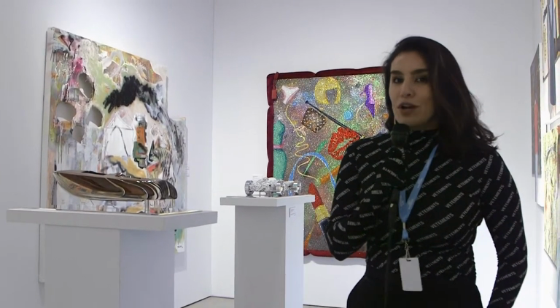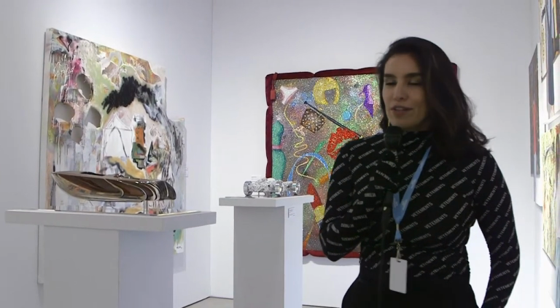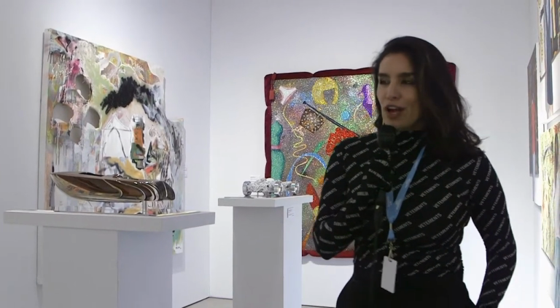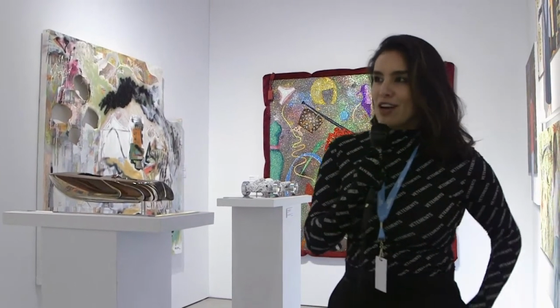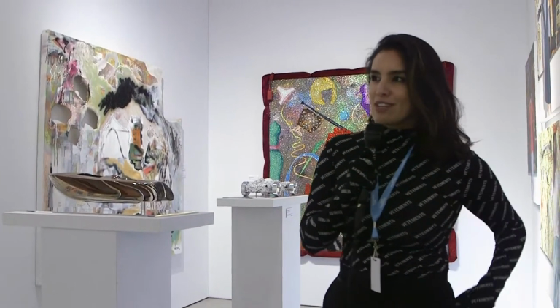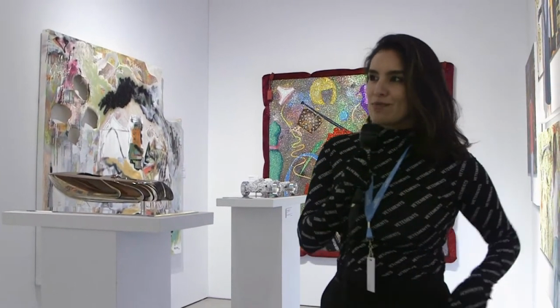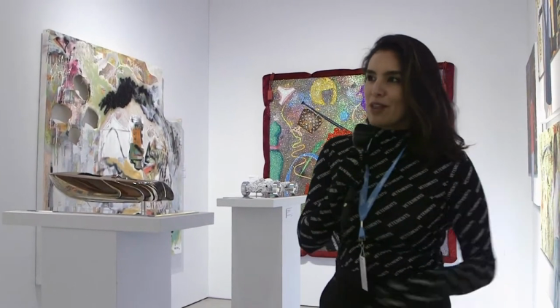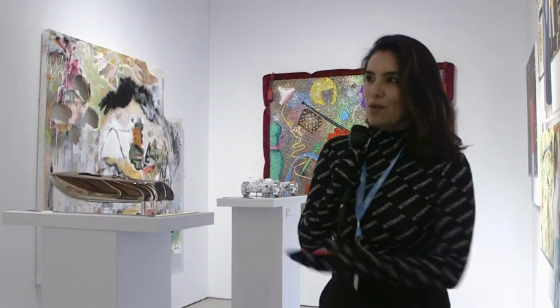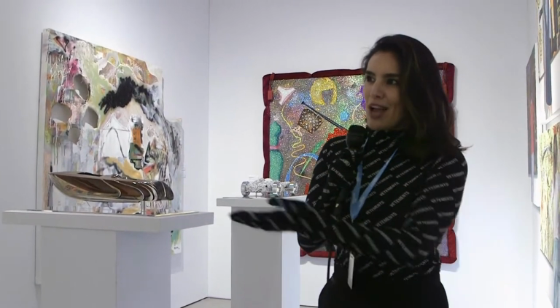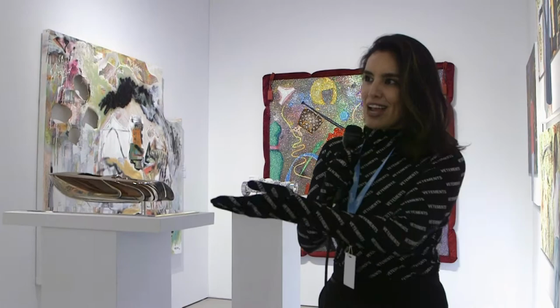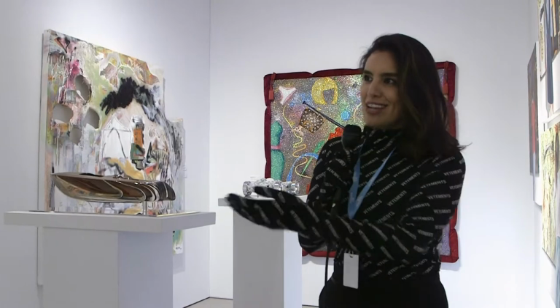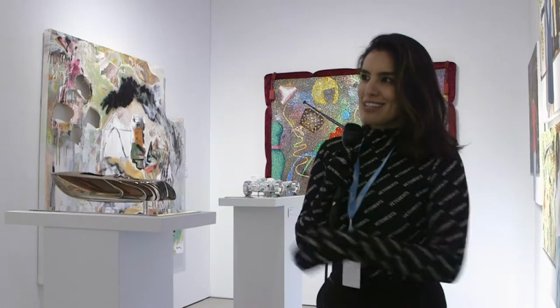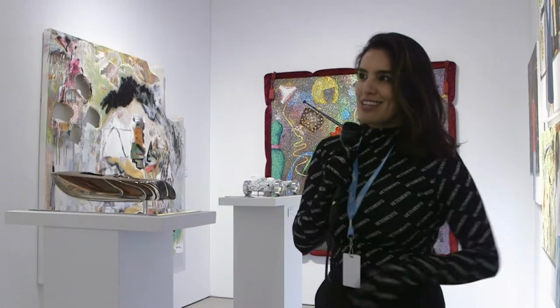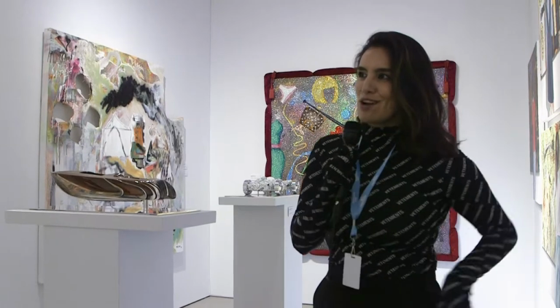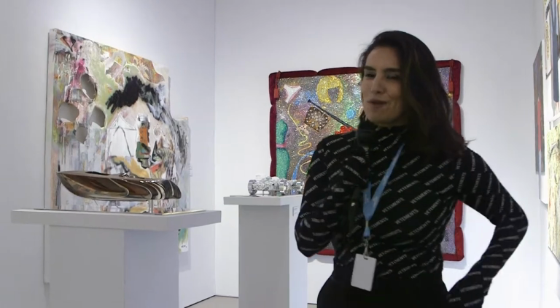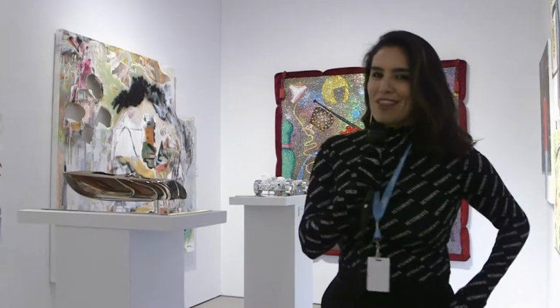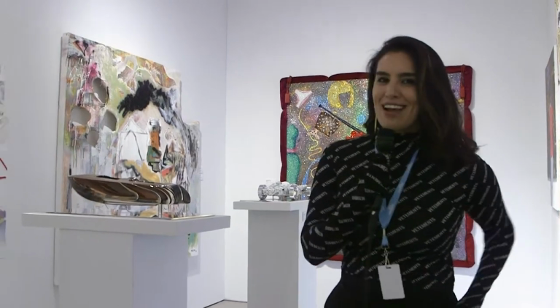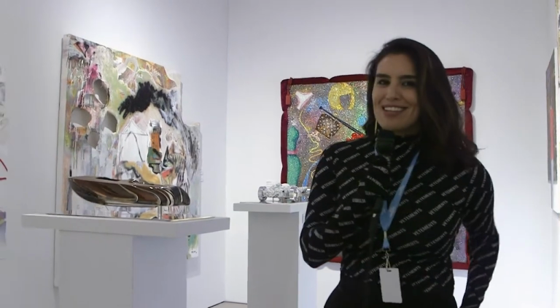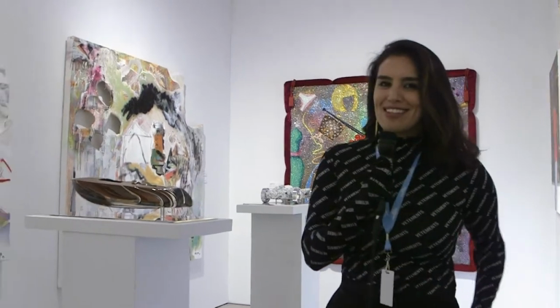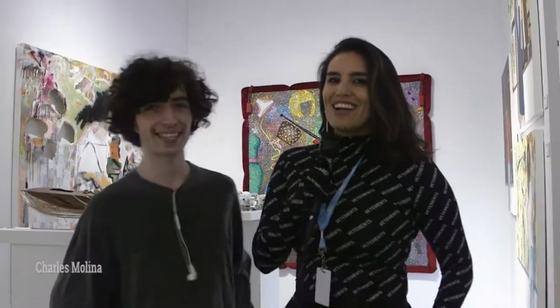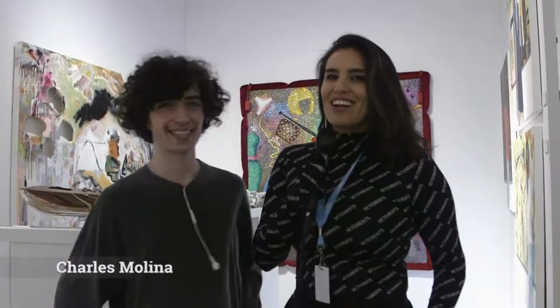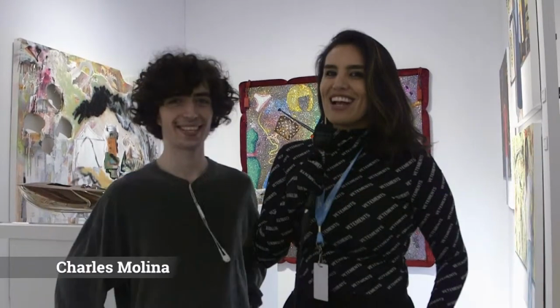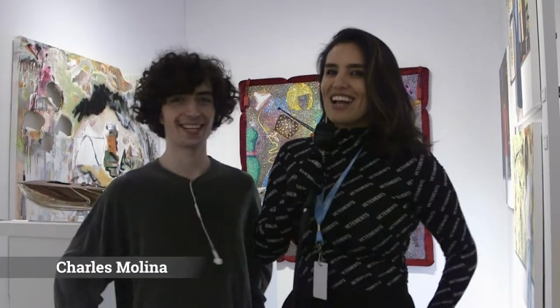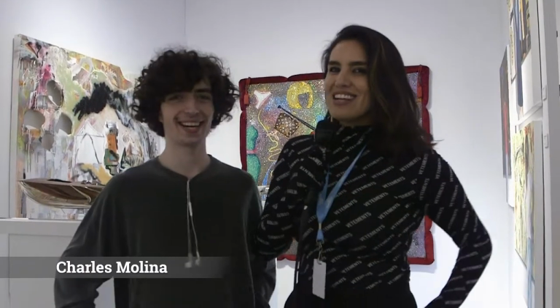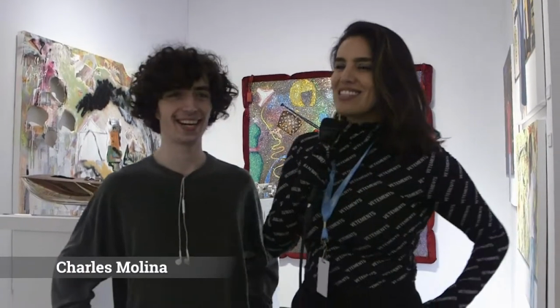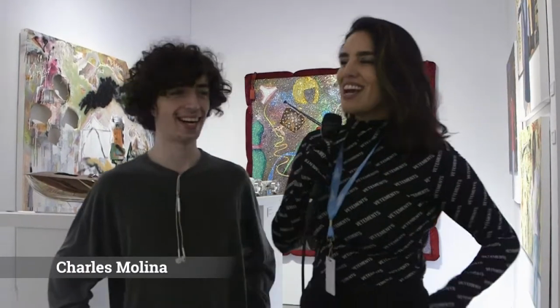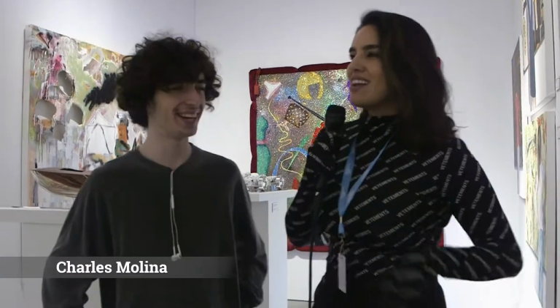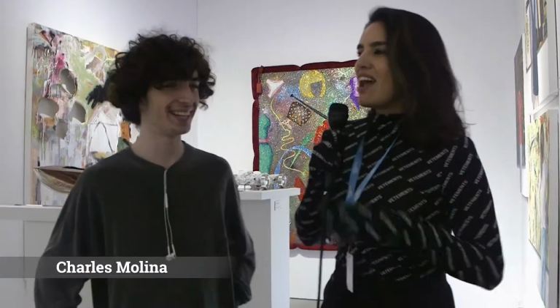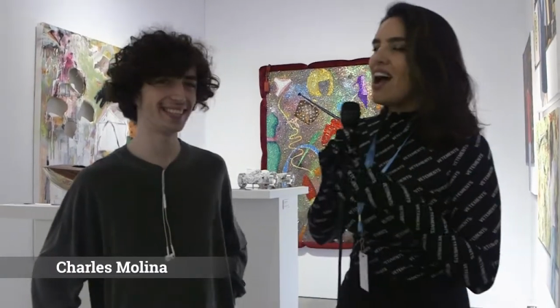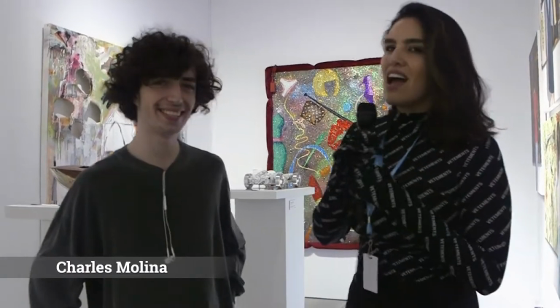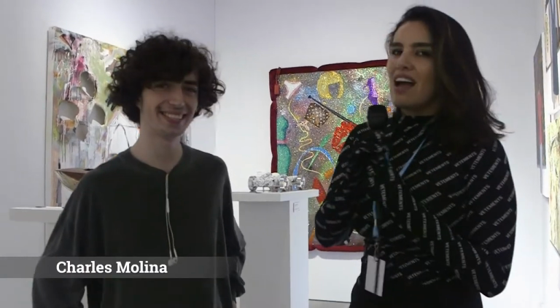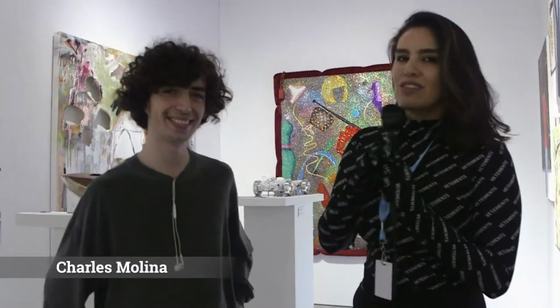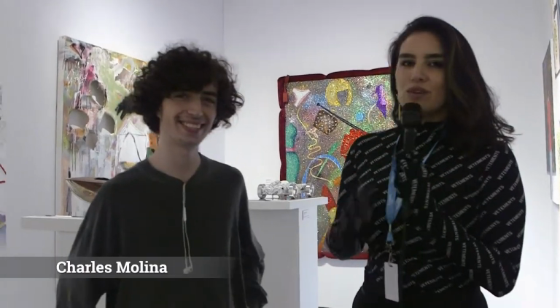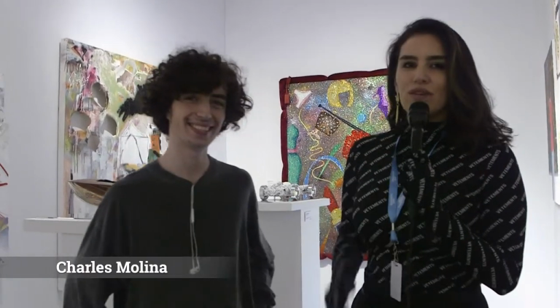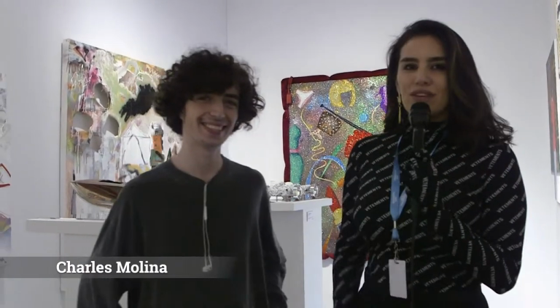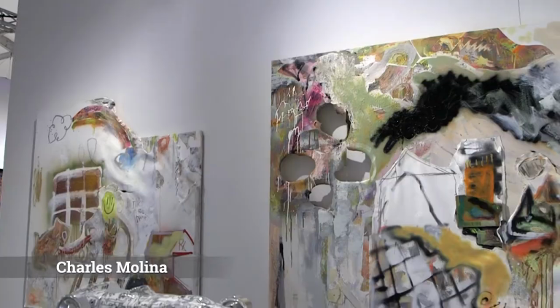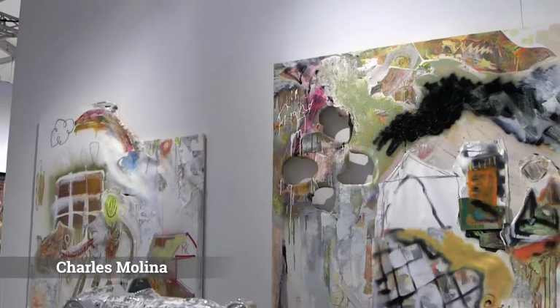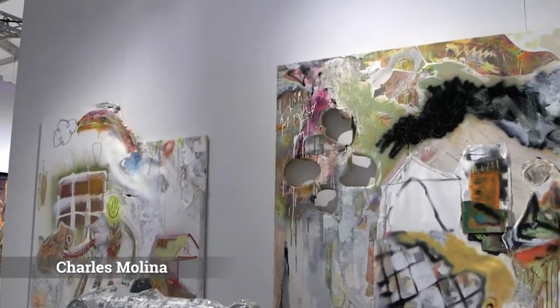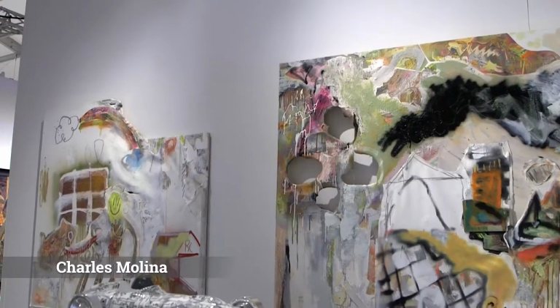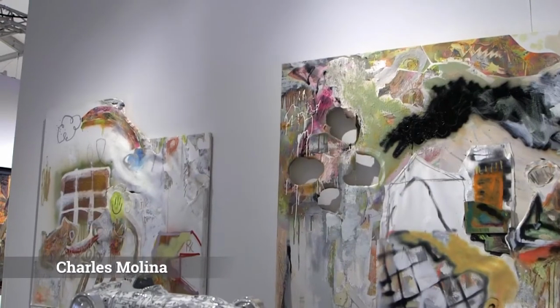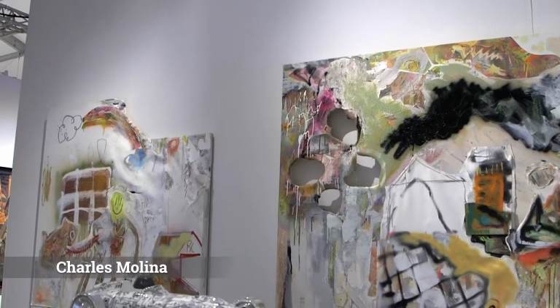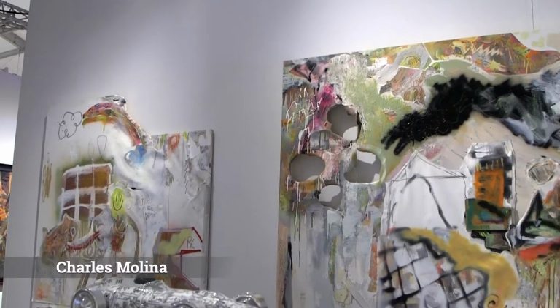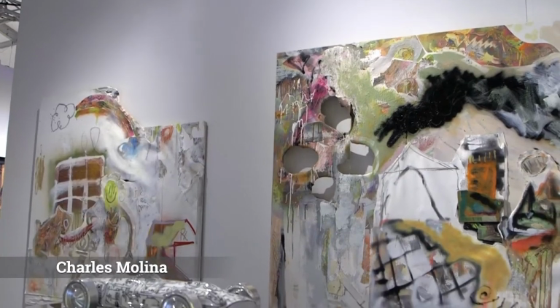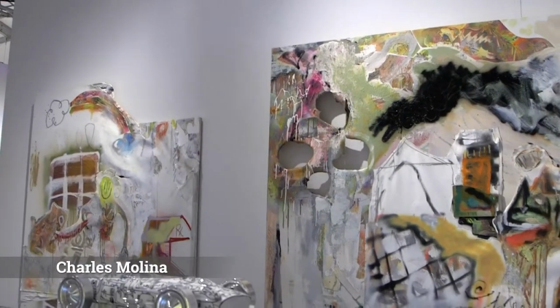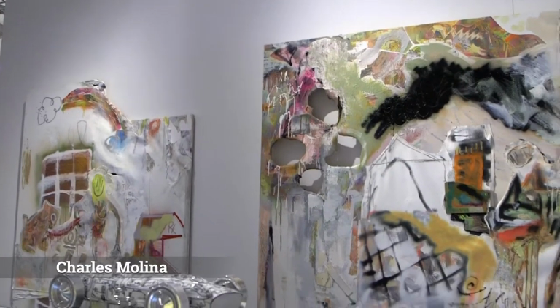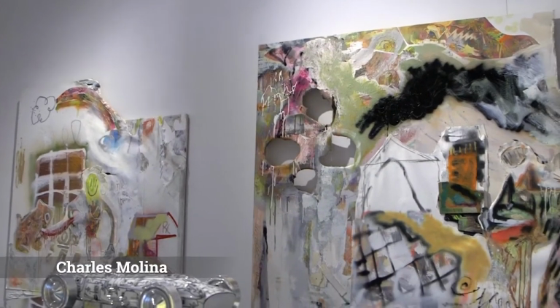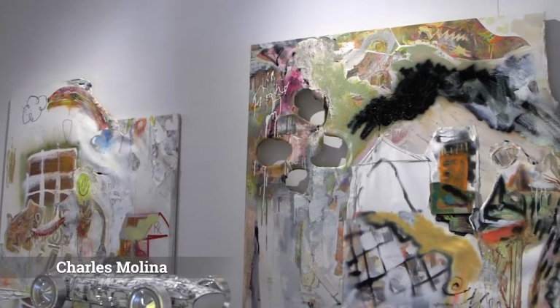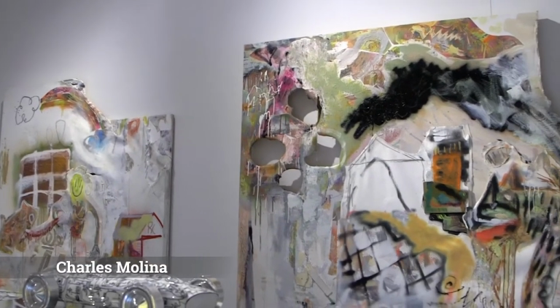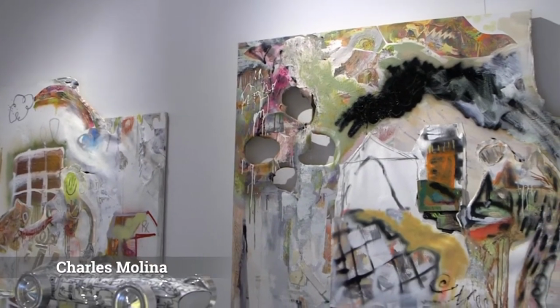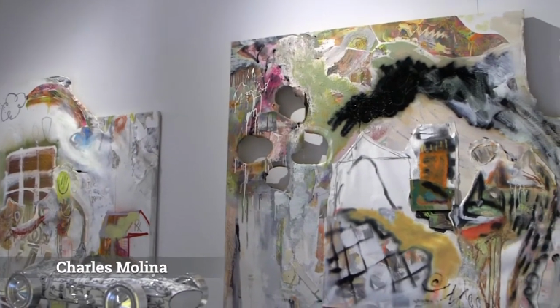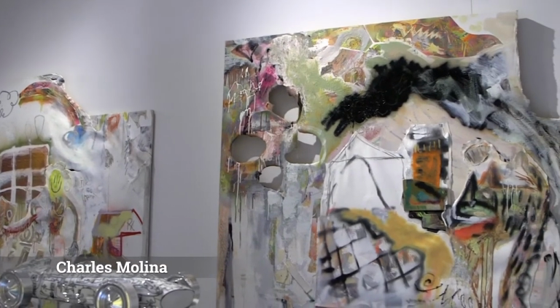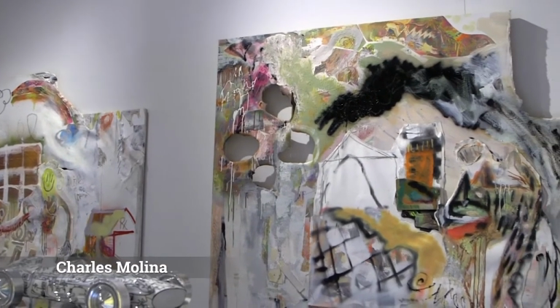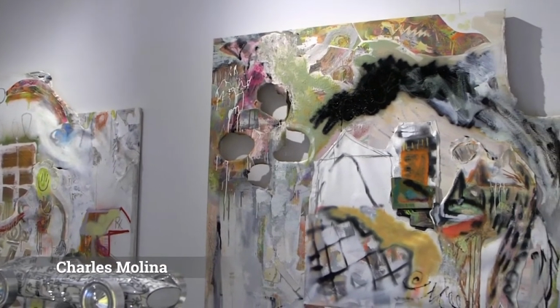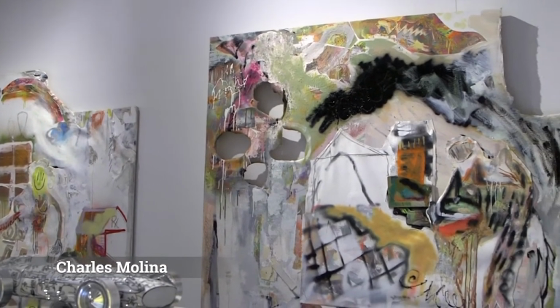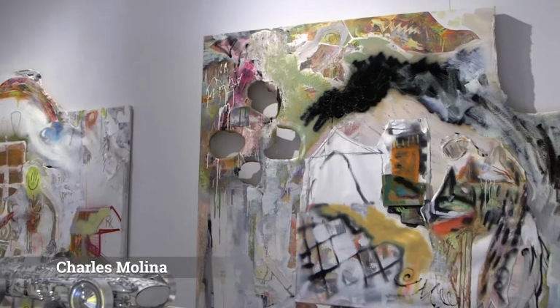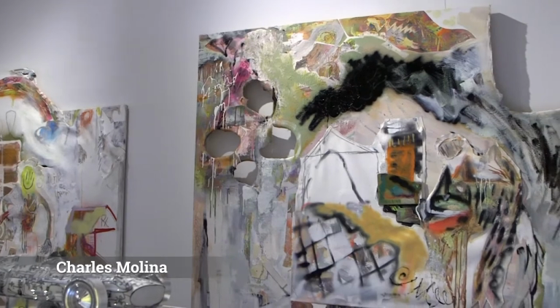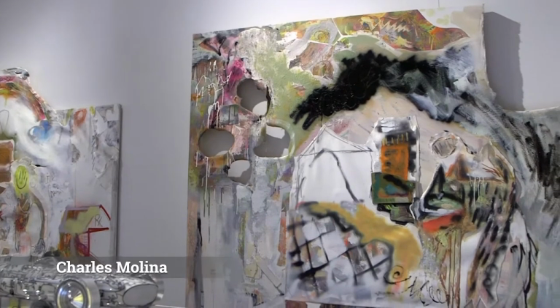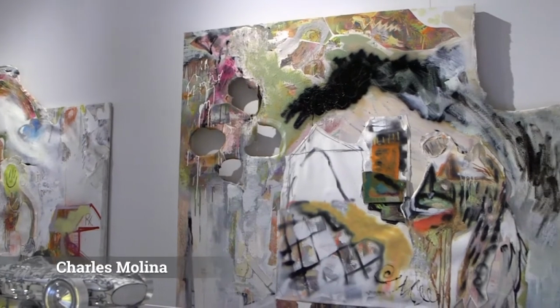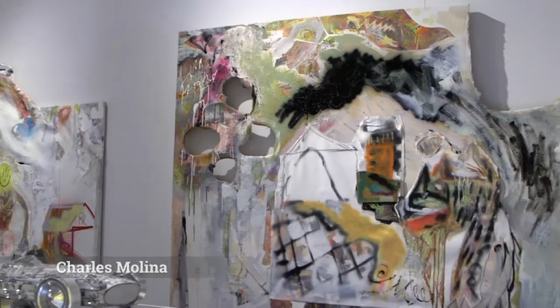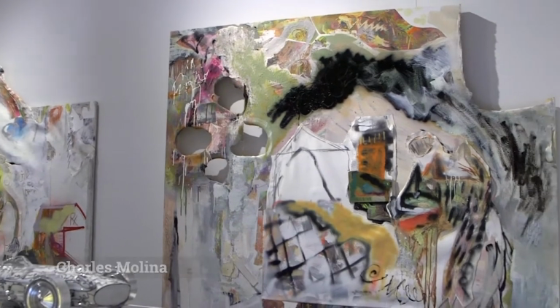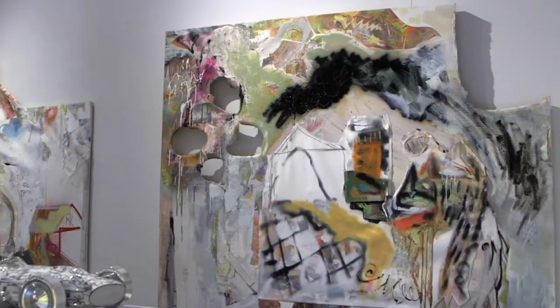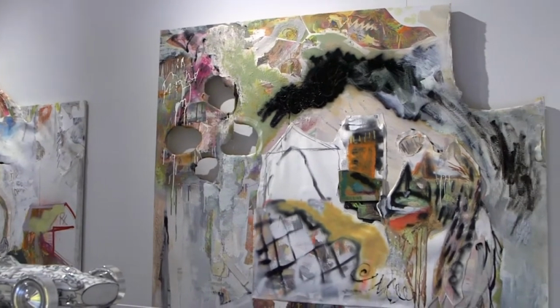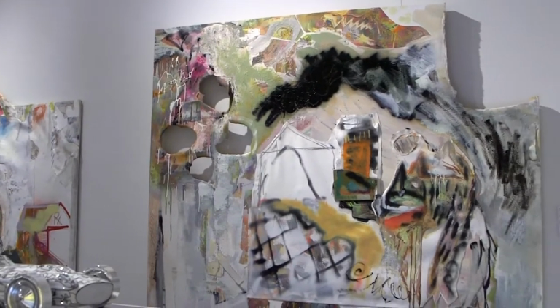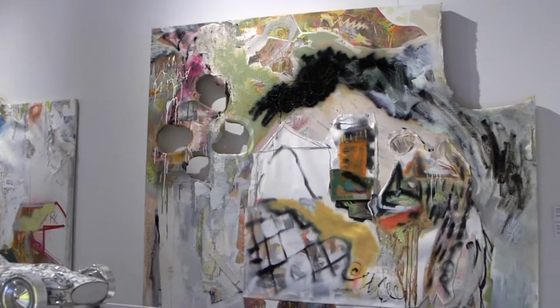One of the artists is actually here with us. Two of his pieces are on this wall over here, and it's abstract art.